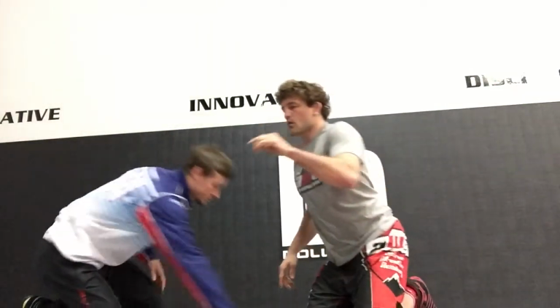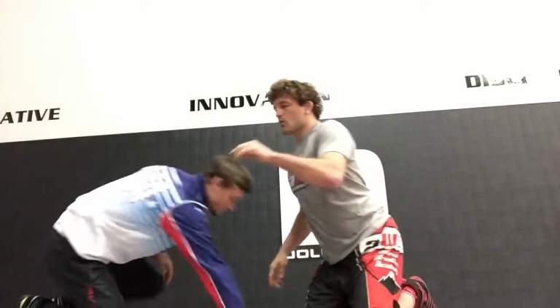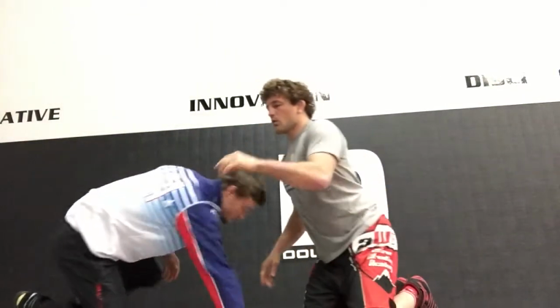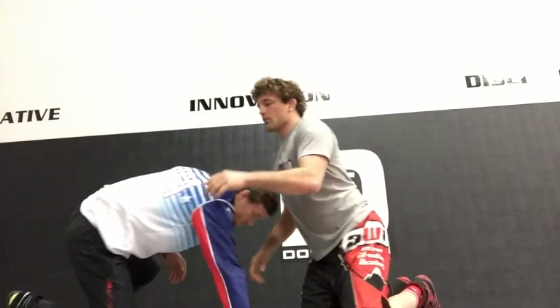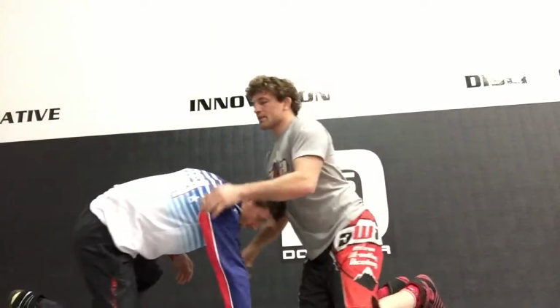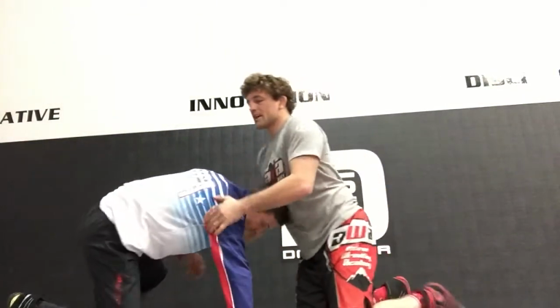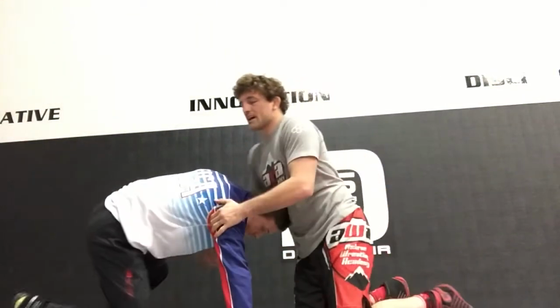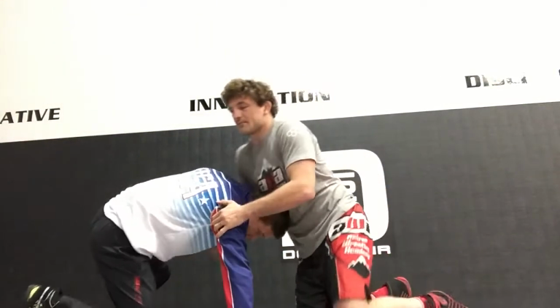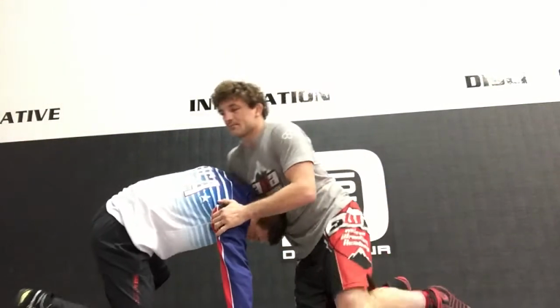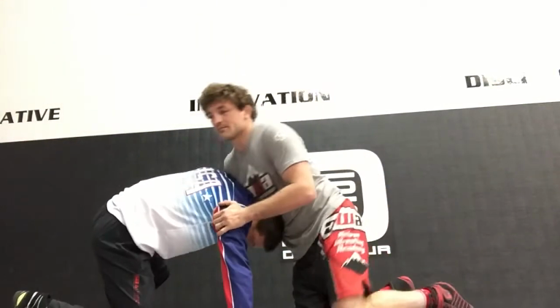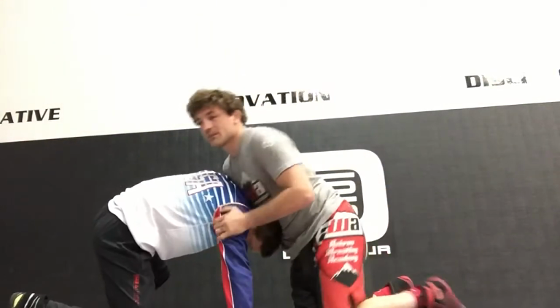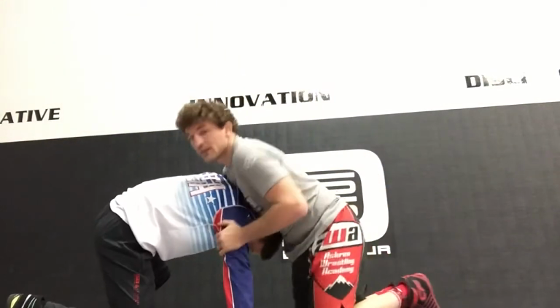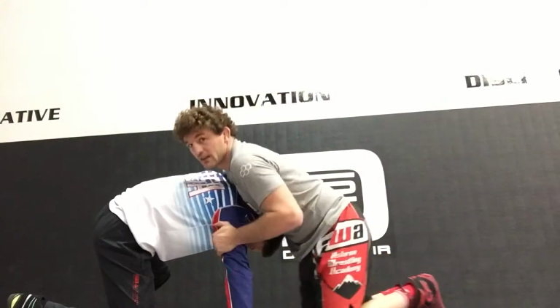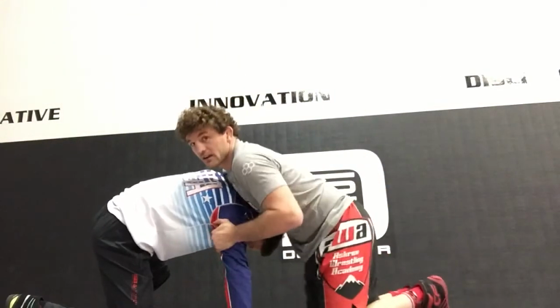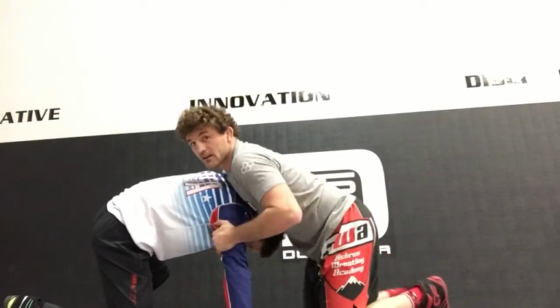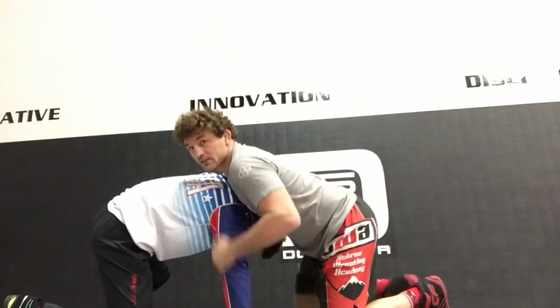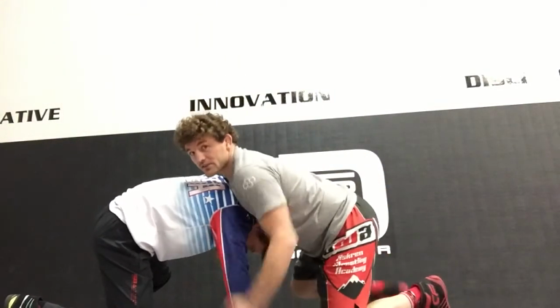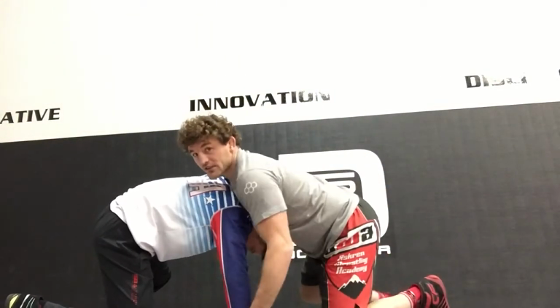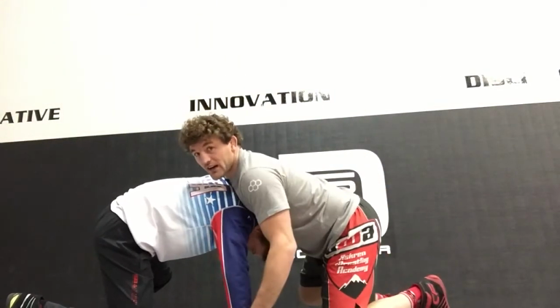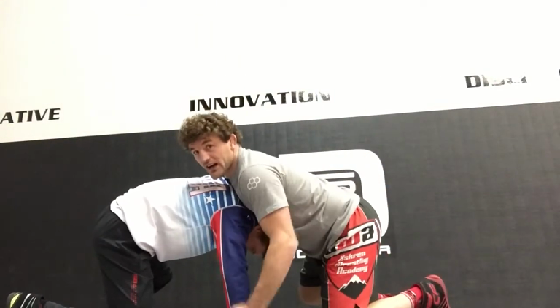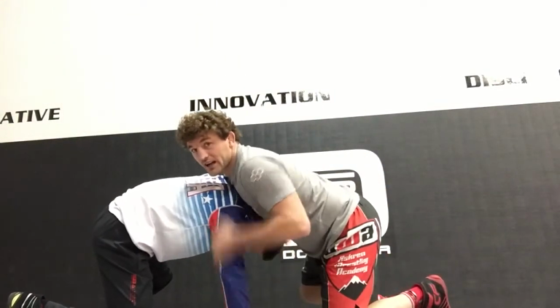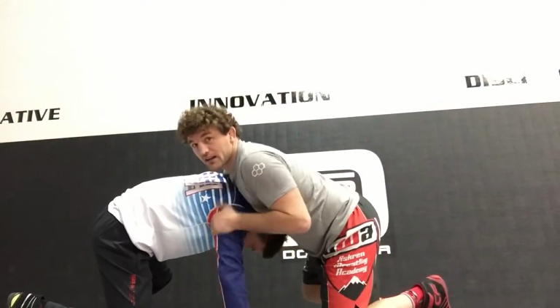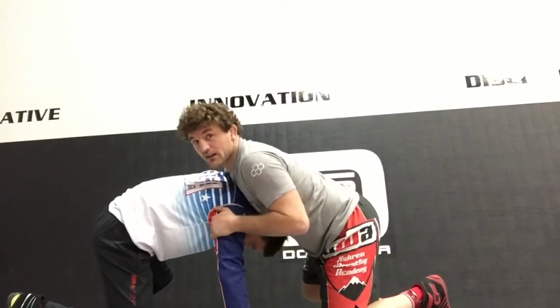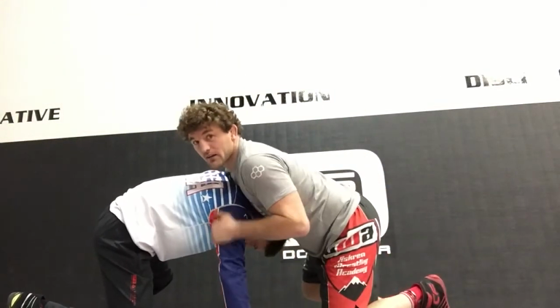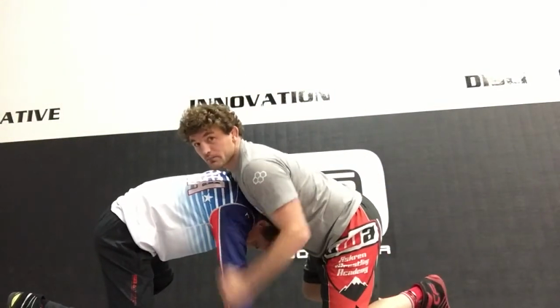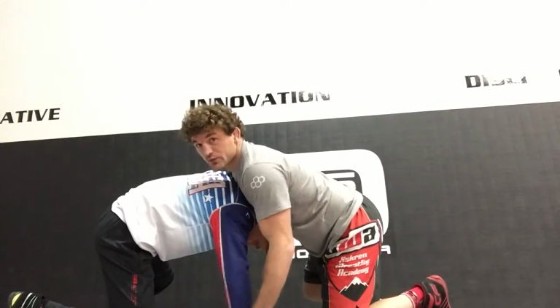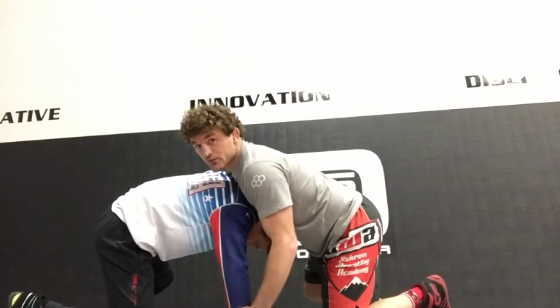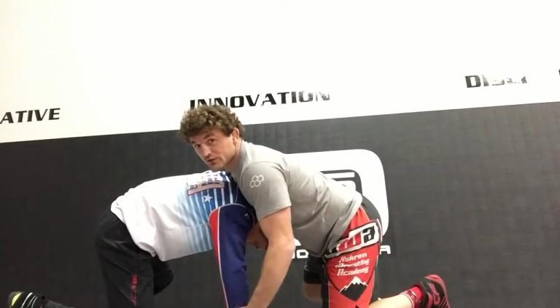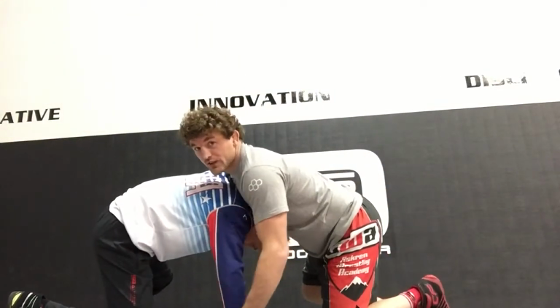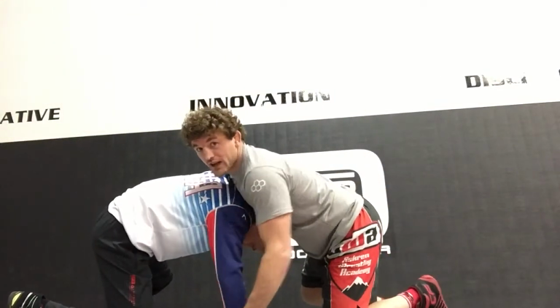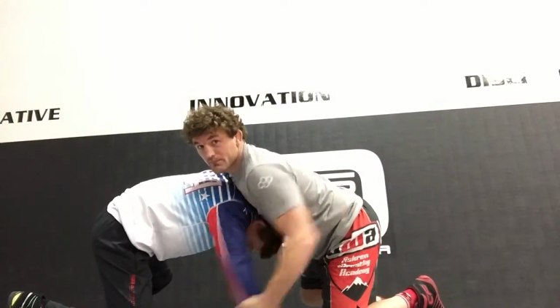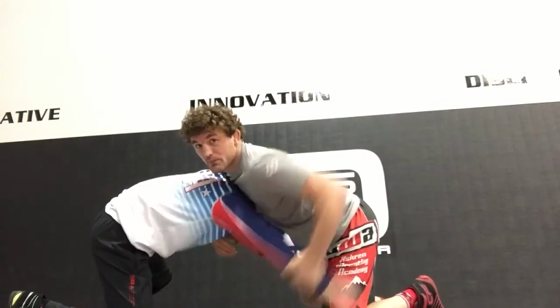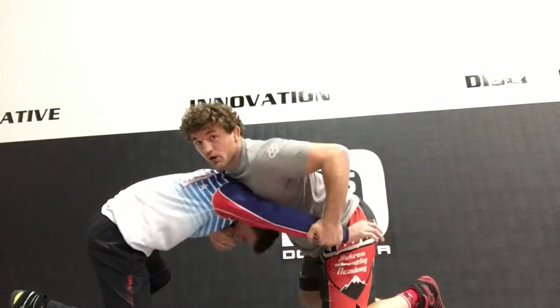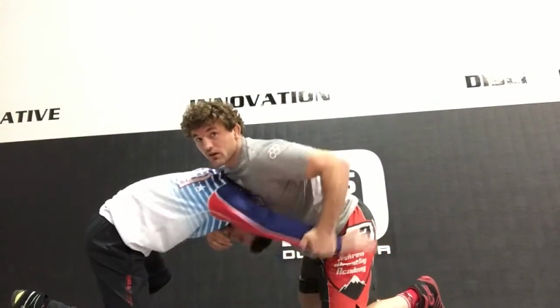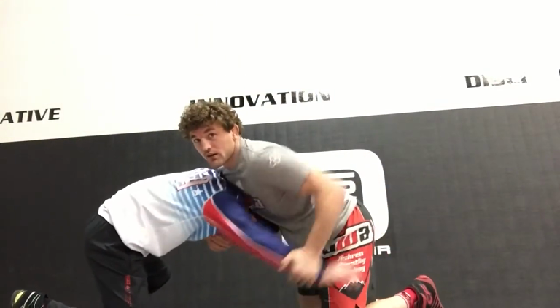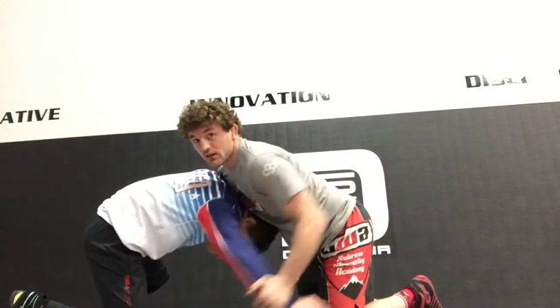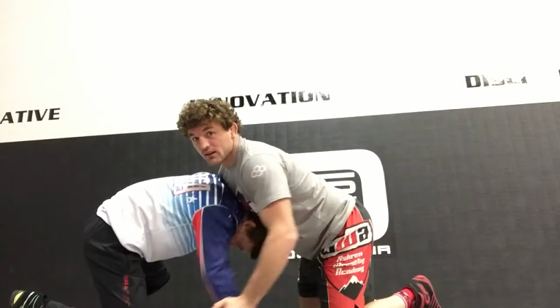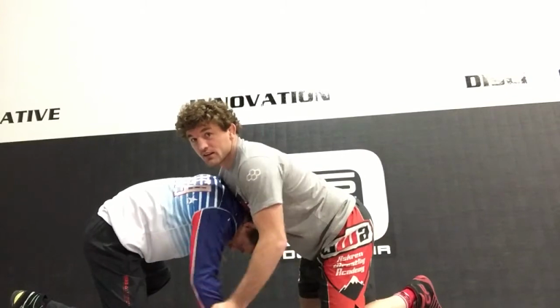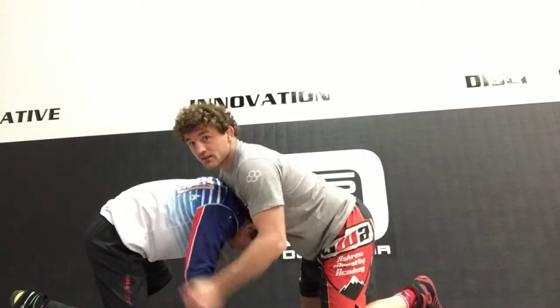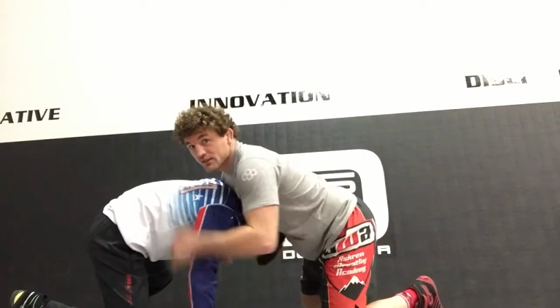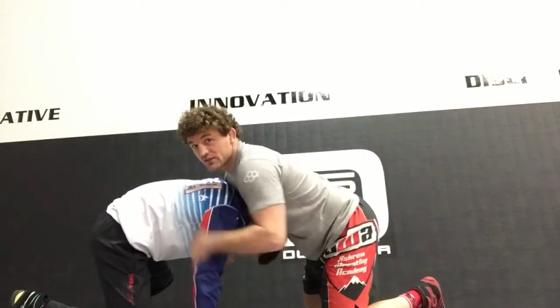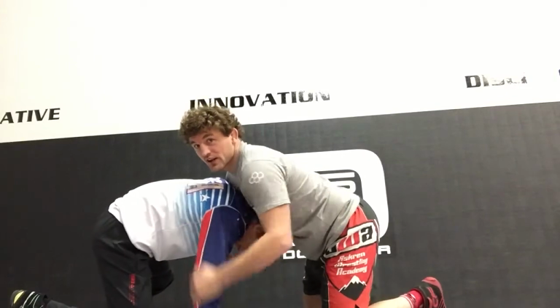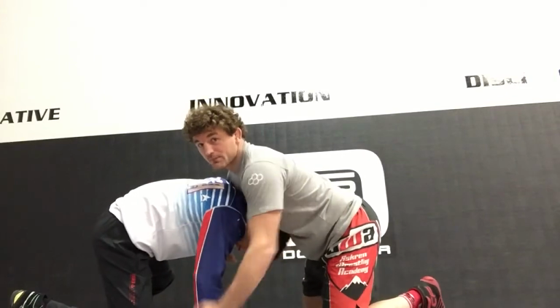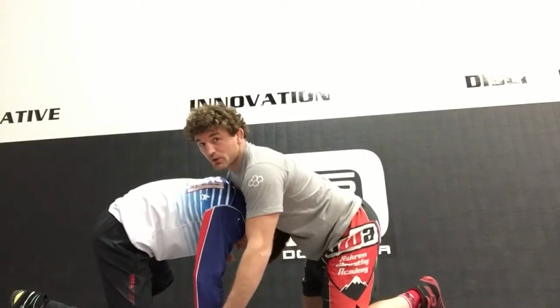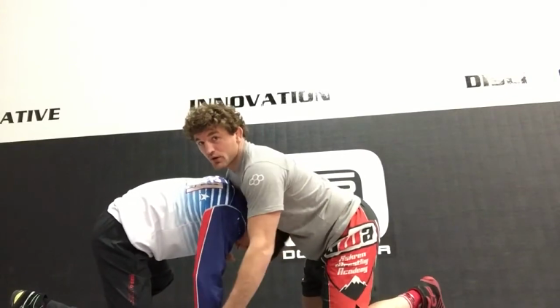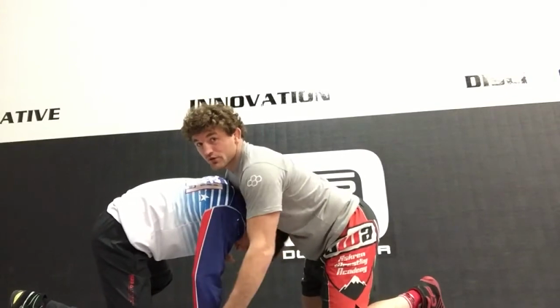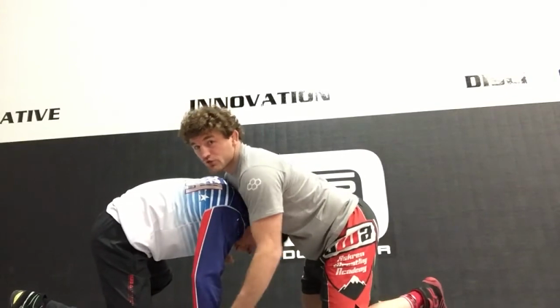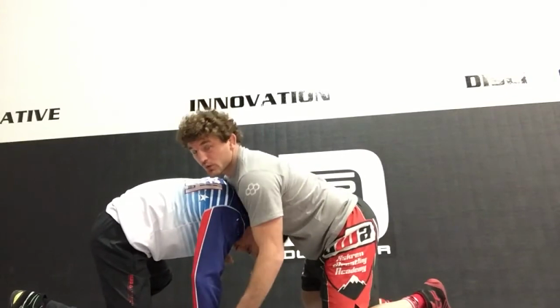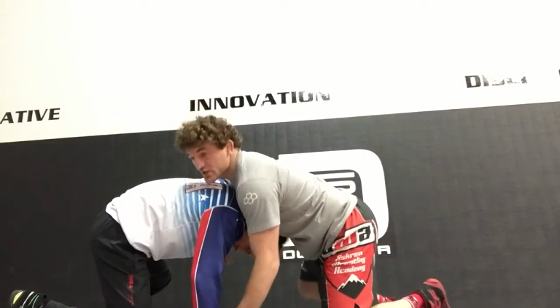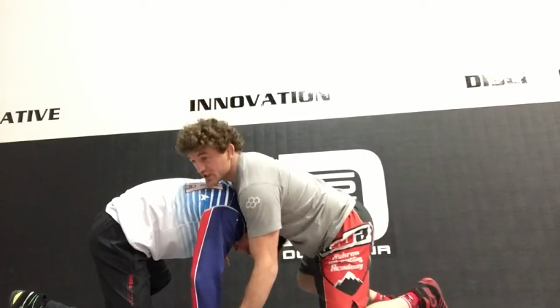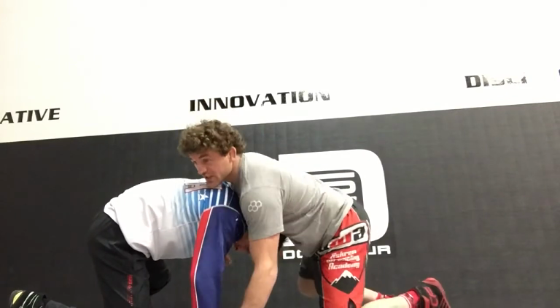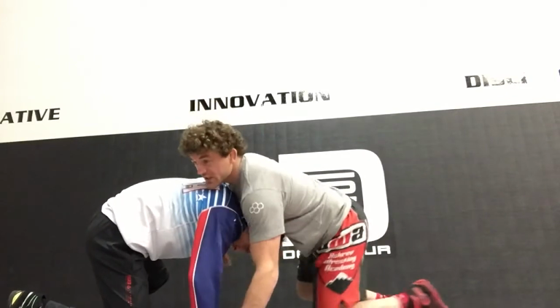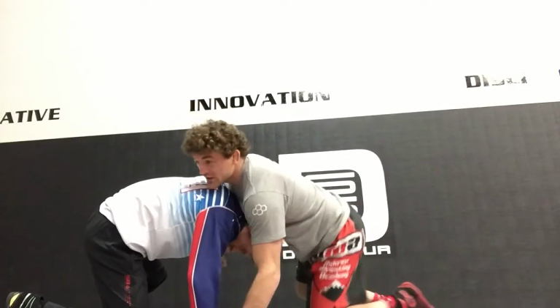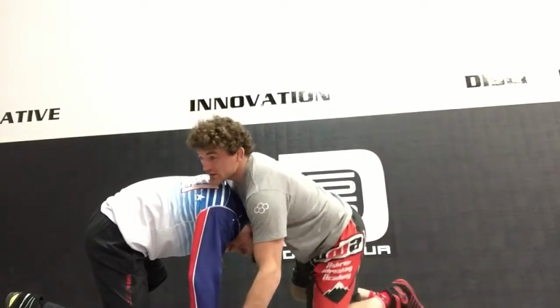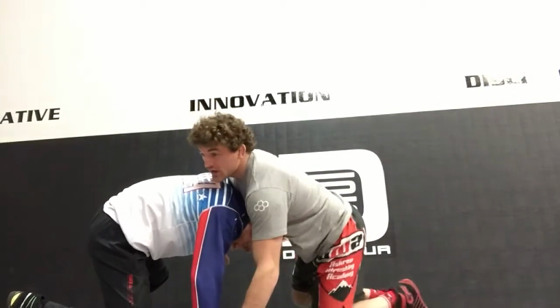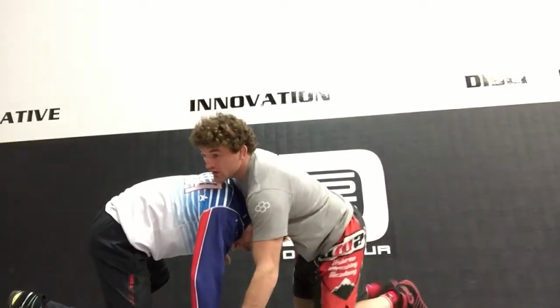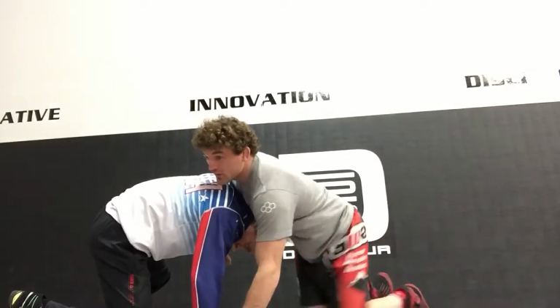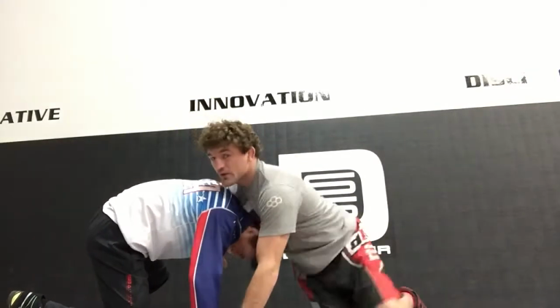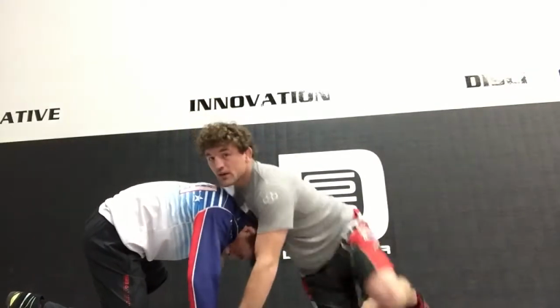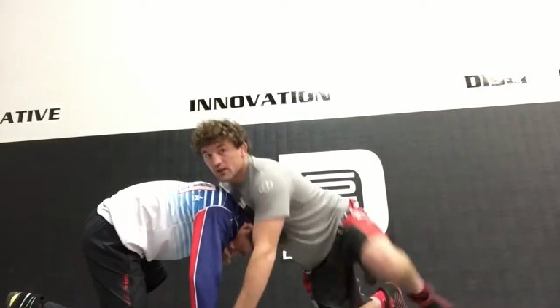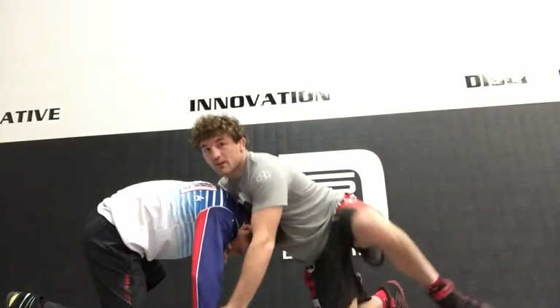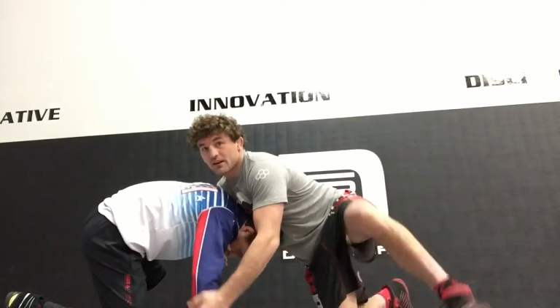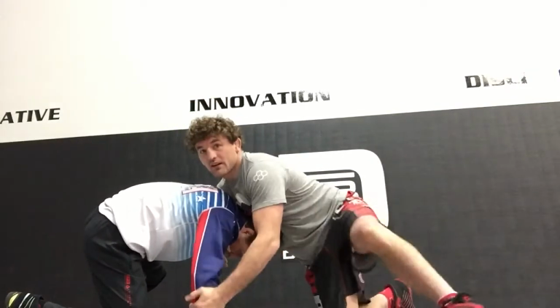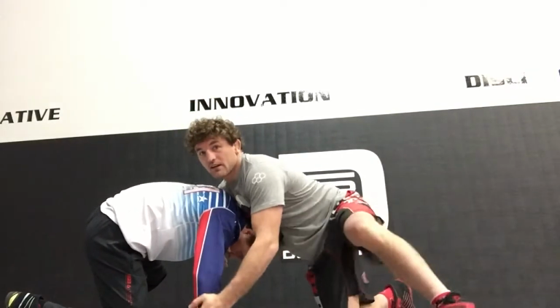One more time: slide, slide, pull — slide, pull, switch knees.